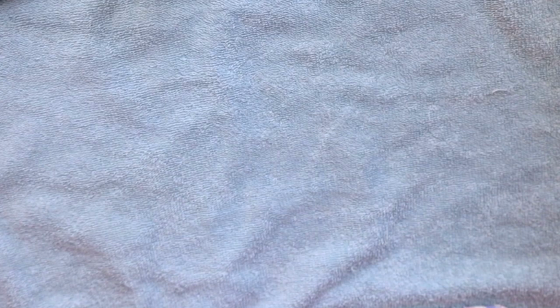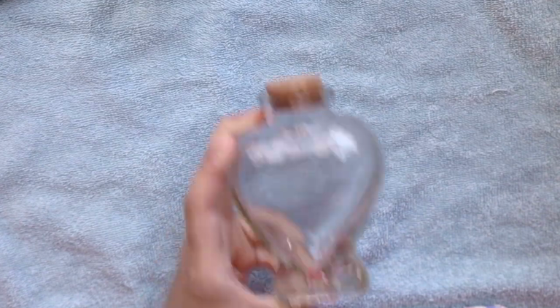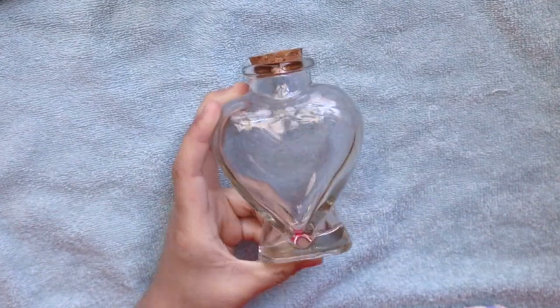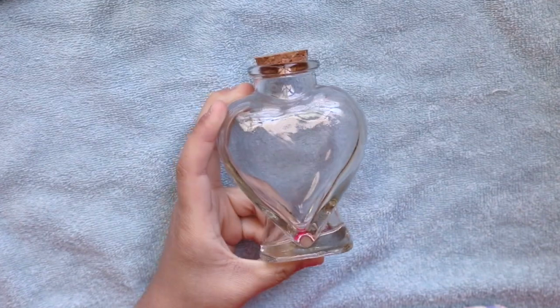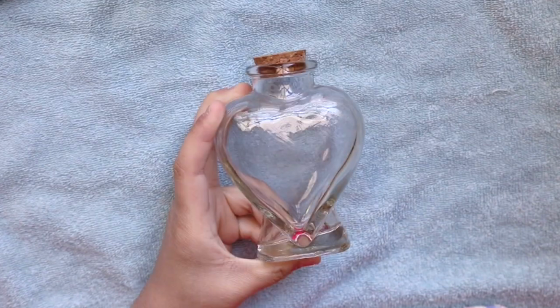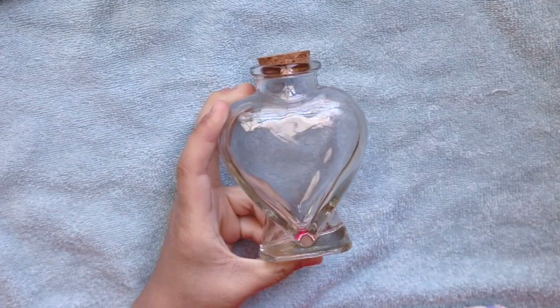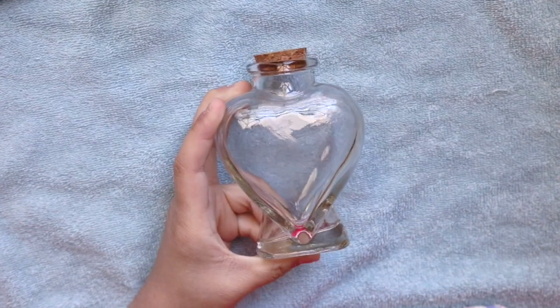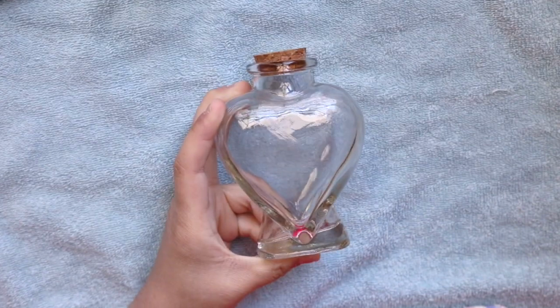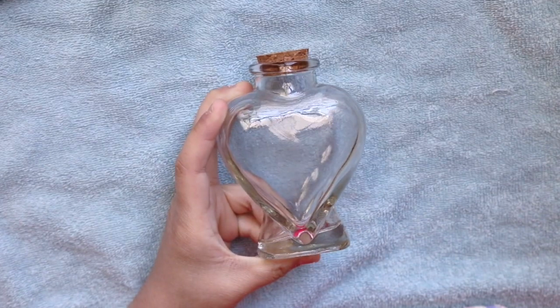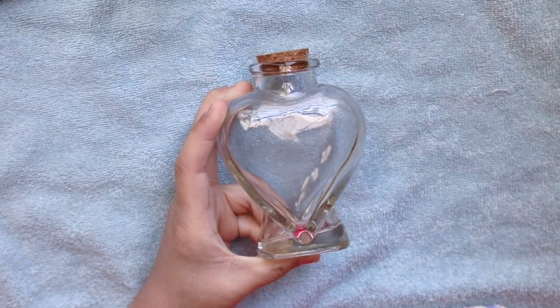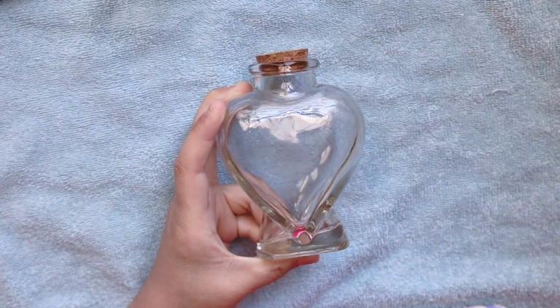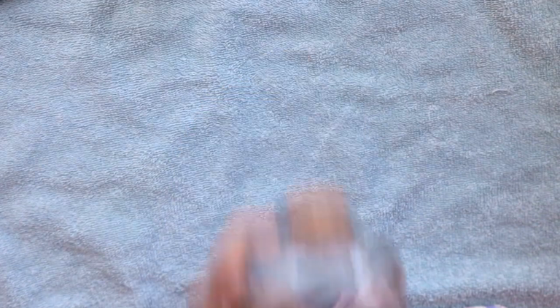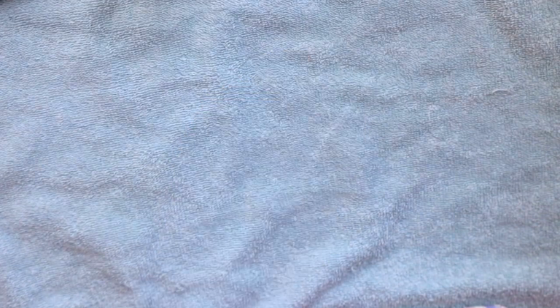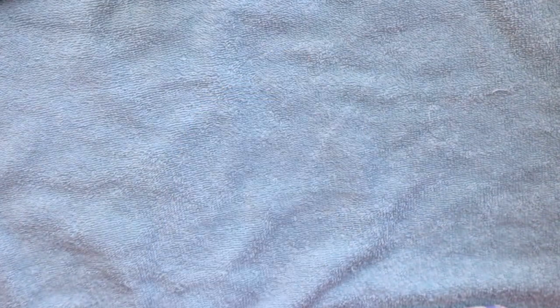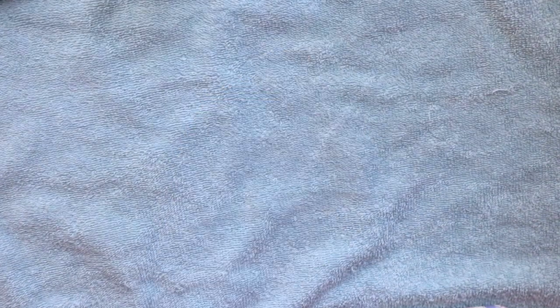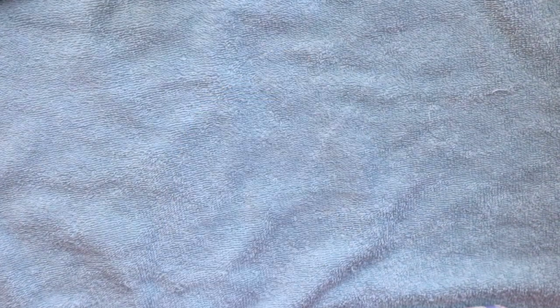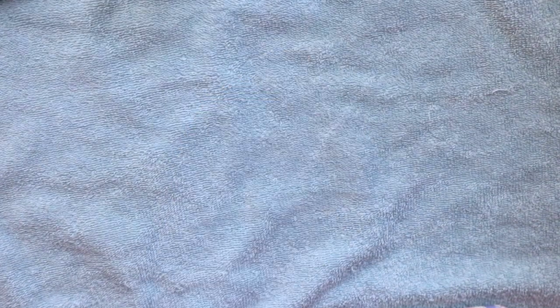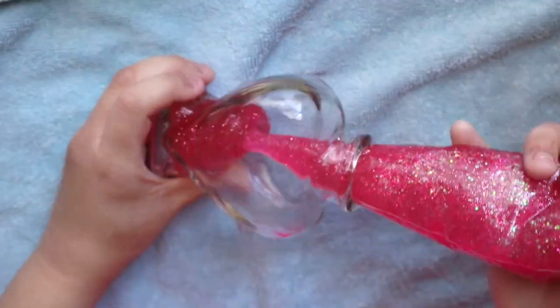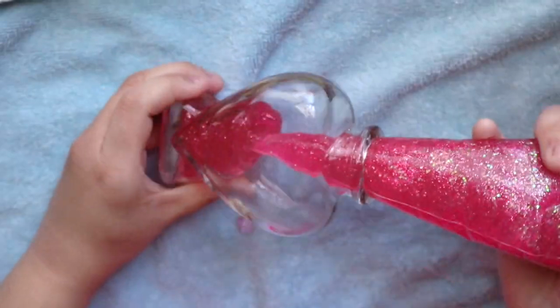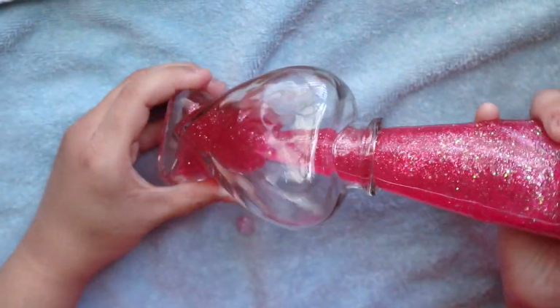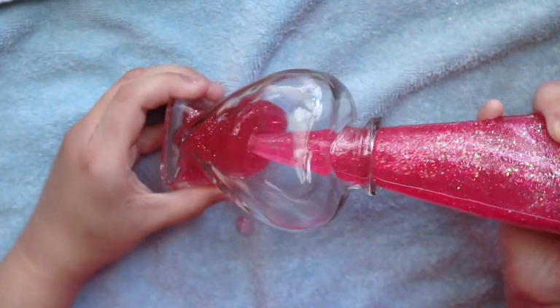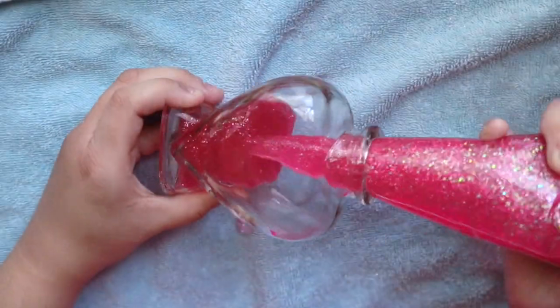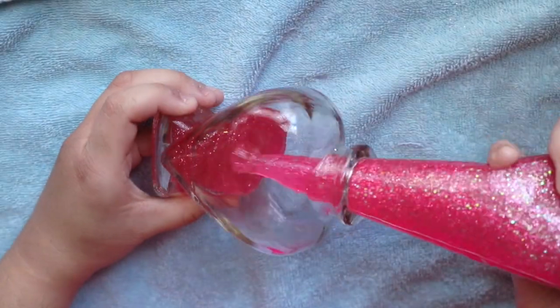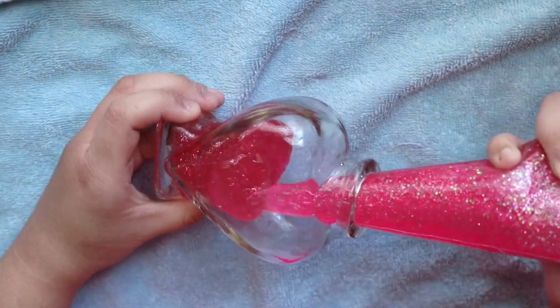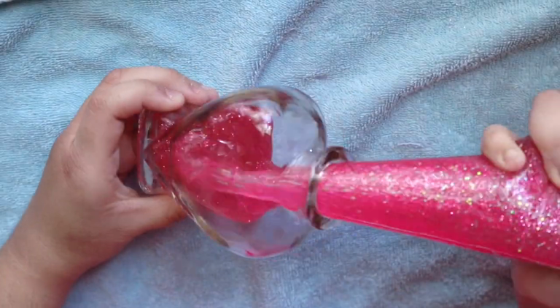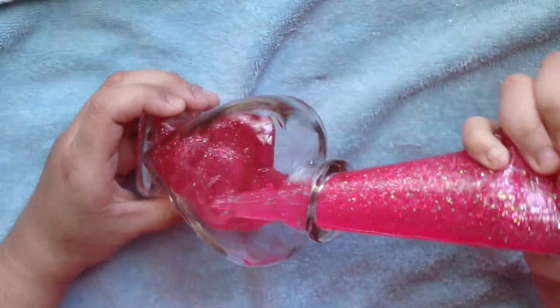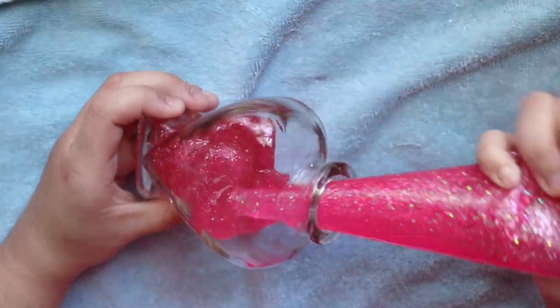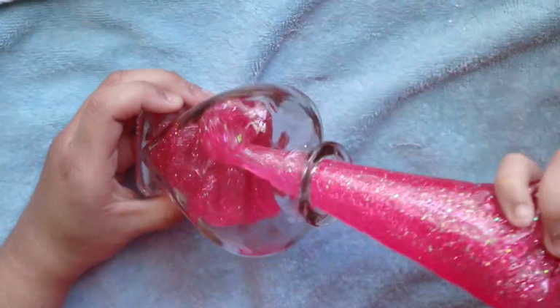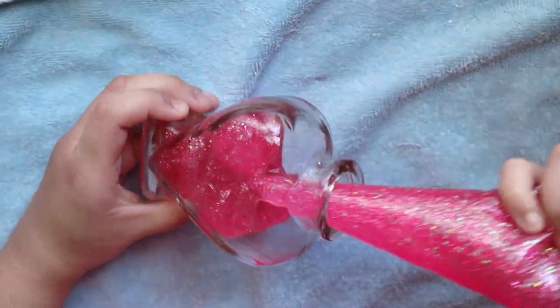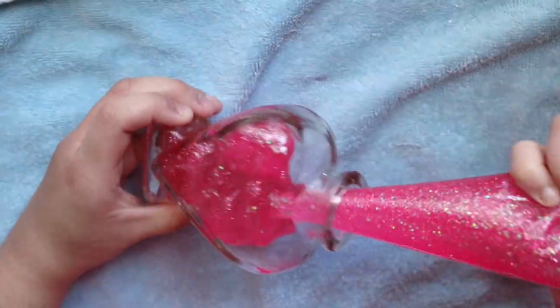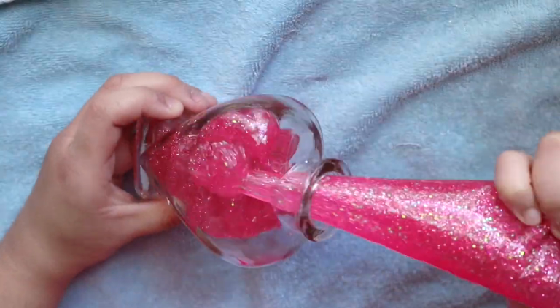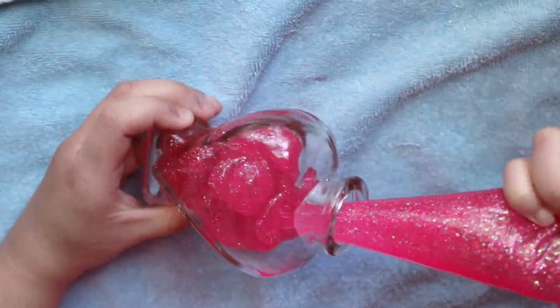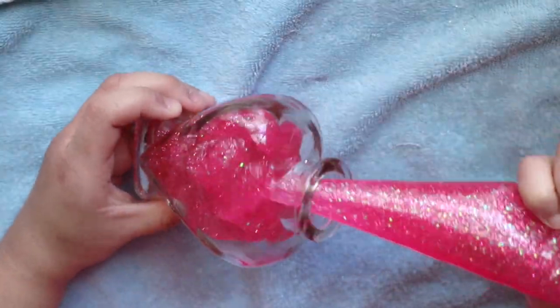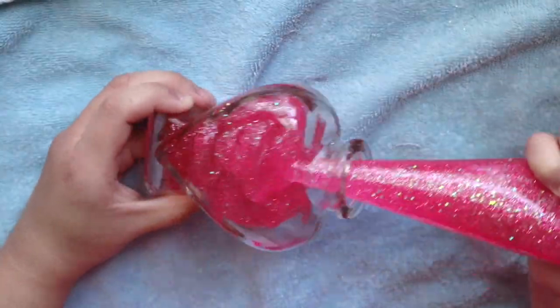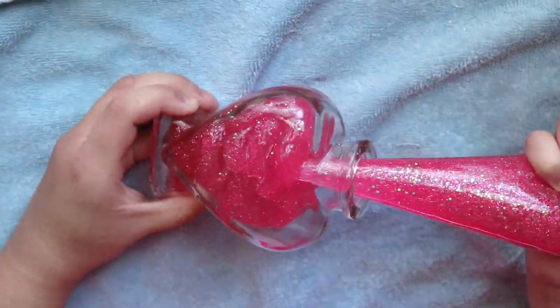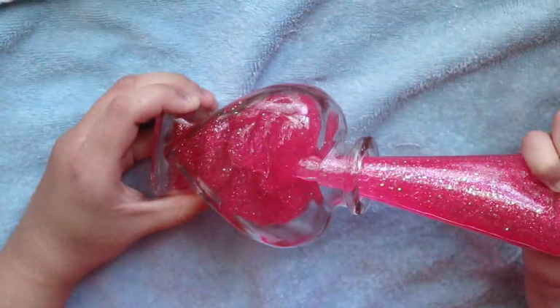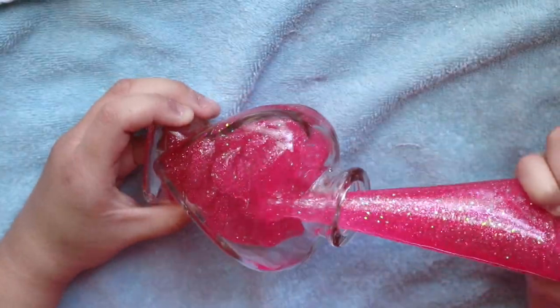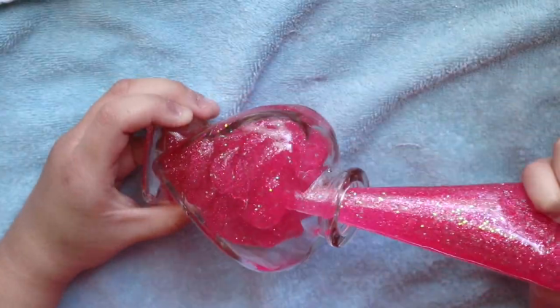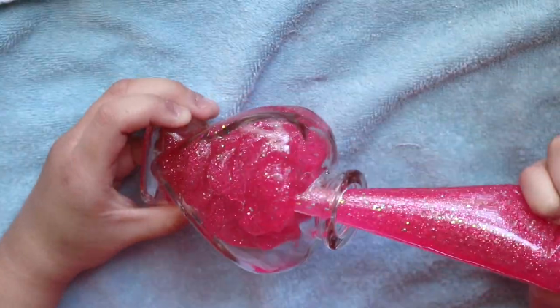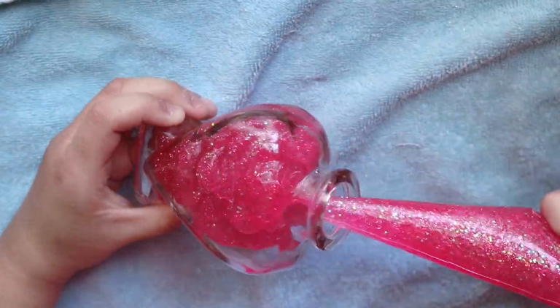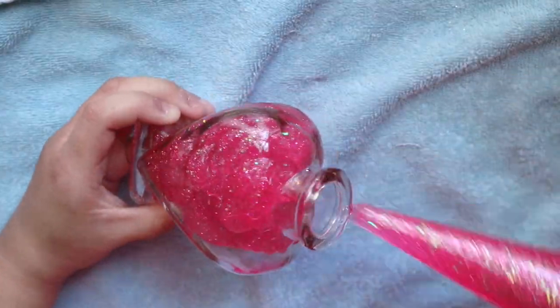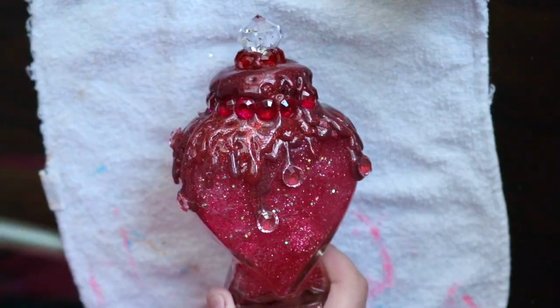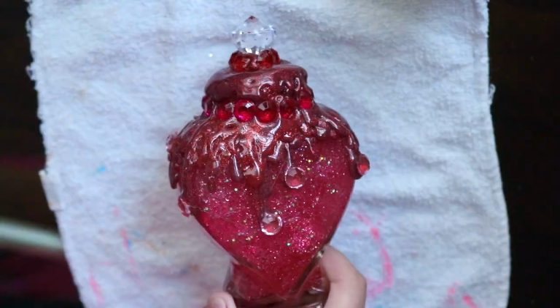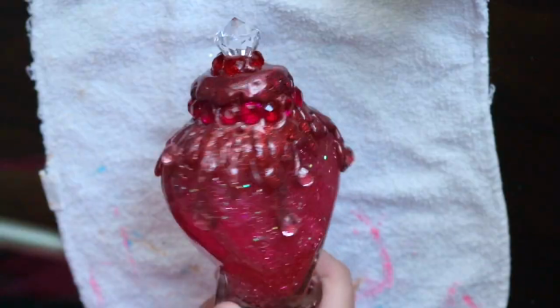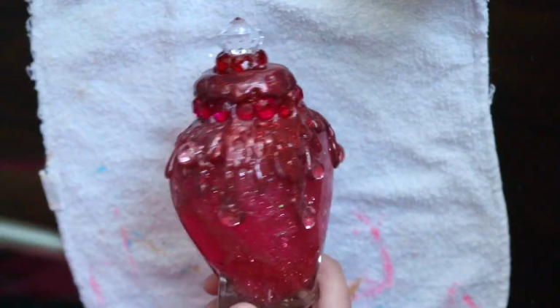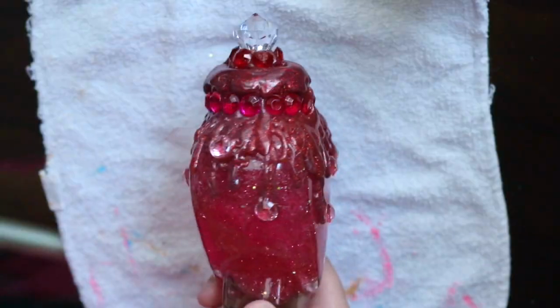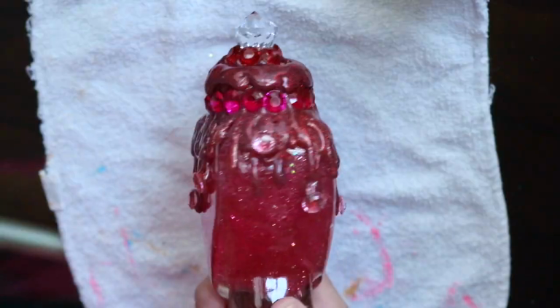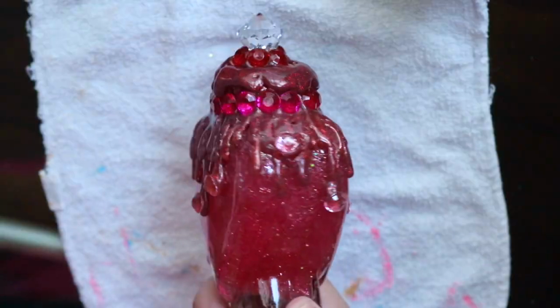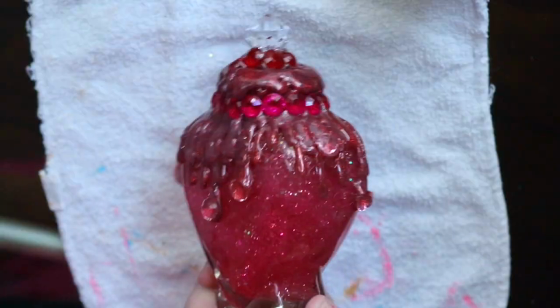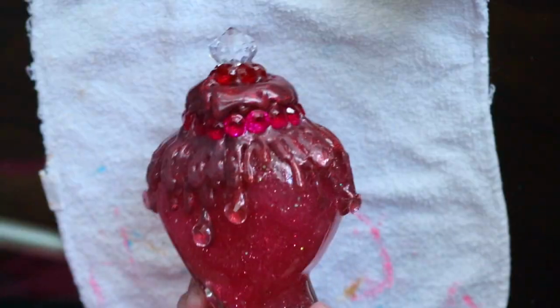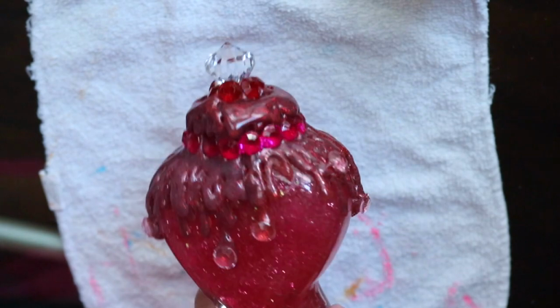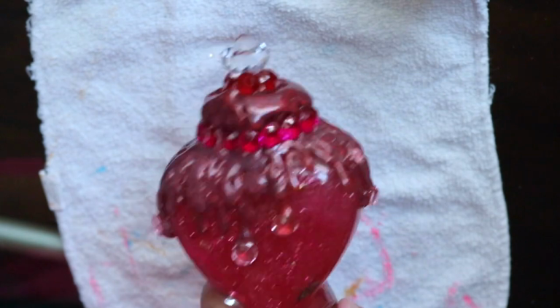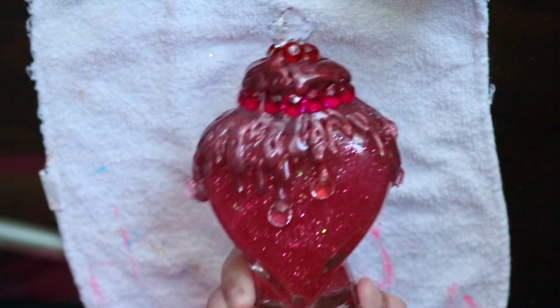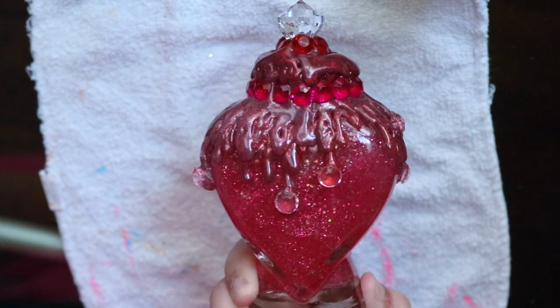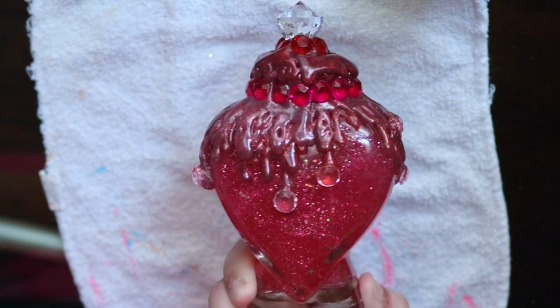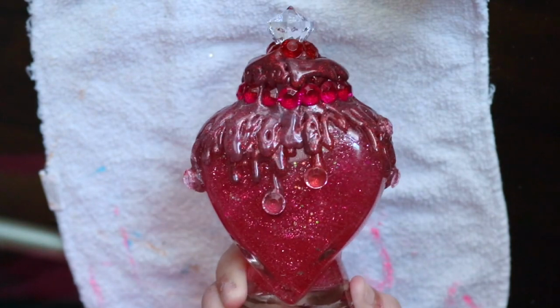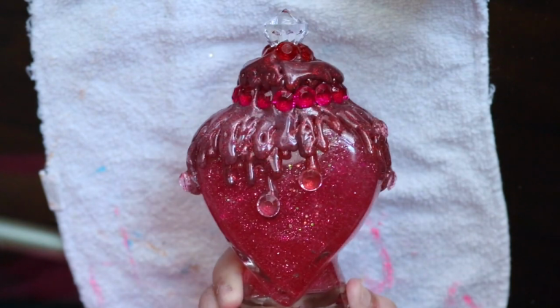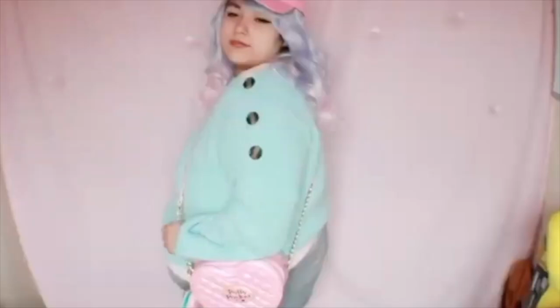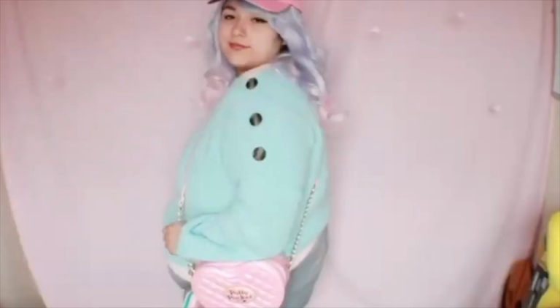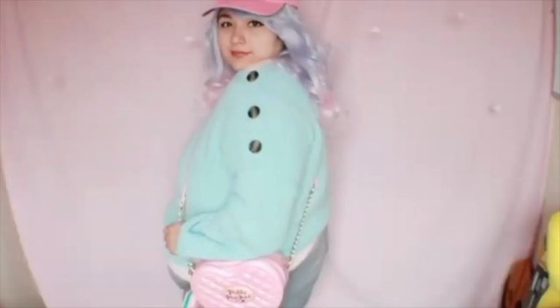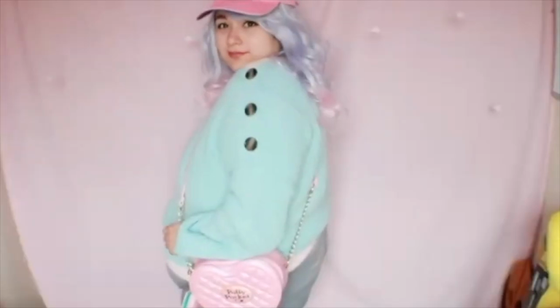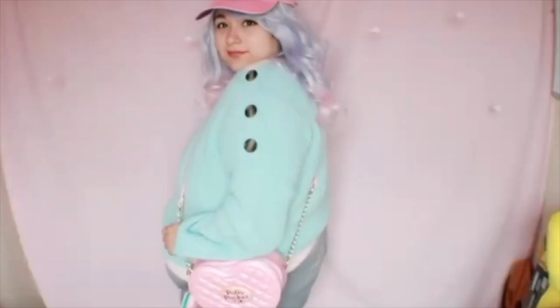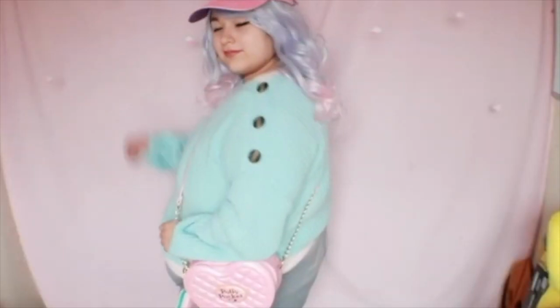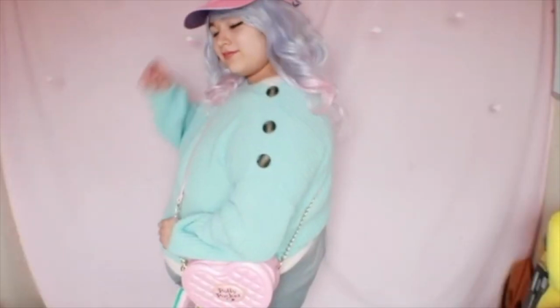Hey Magical Babes! Adelina here and welcome to my Potion Bottle Tutorial! Off we go on this magical adventure!